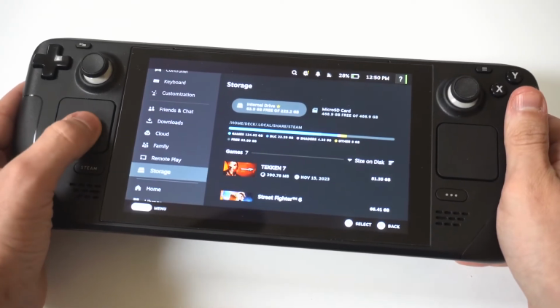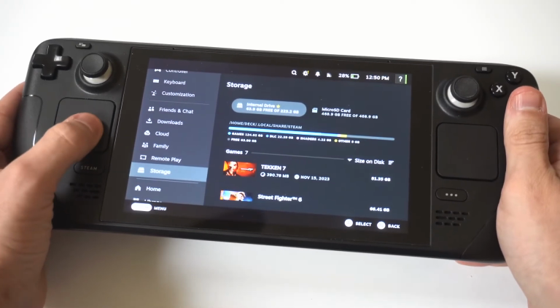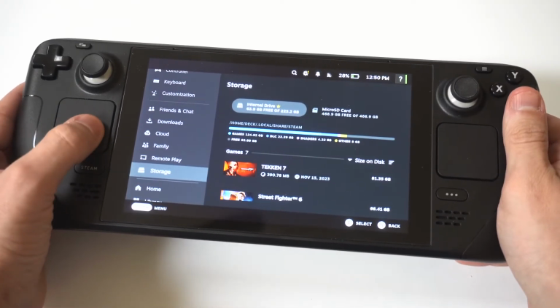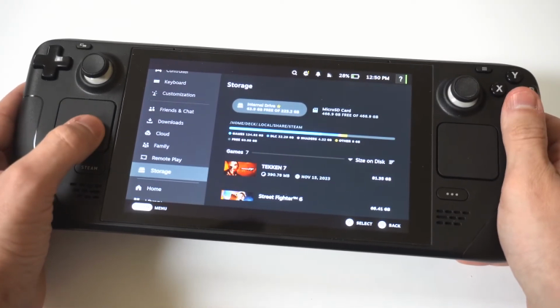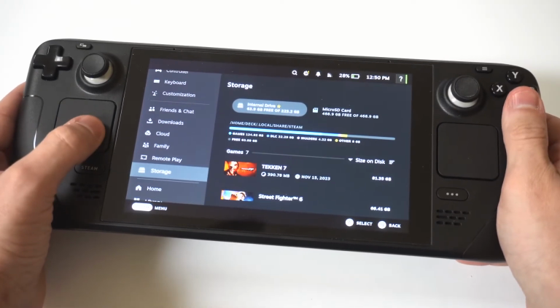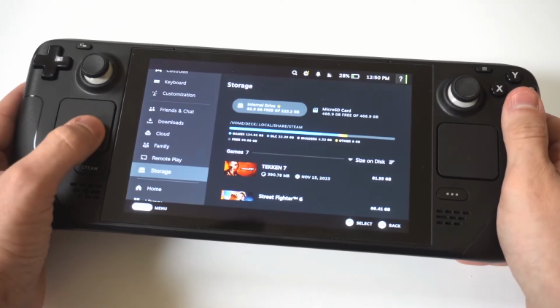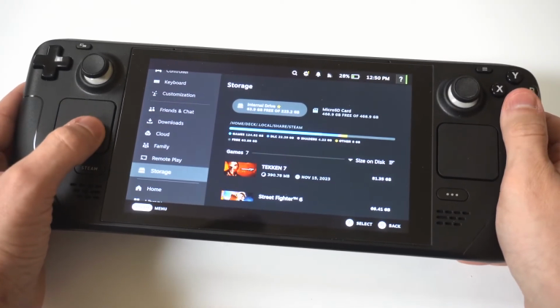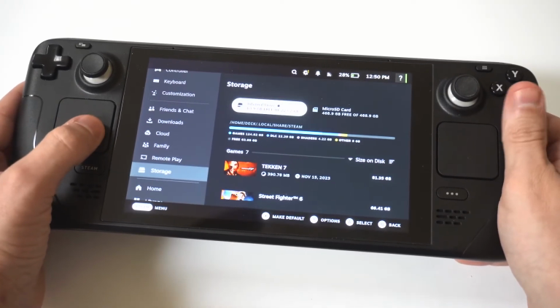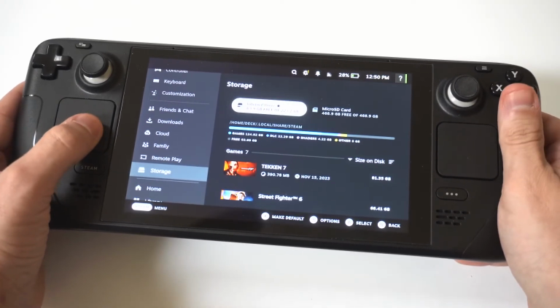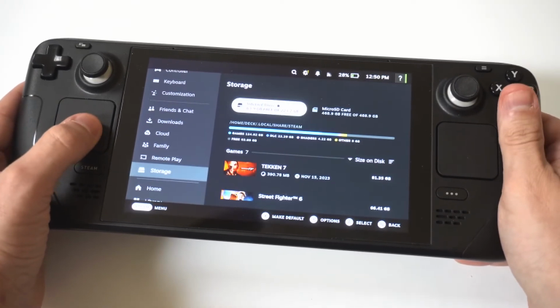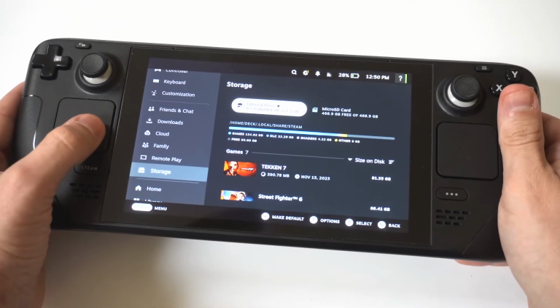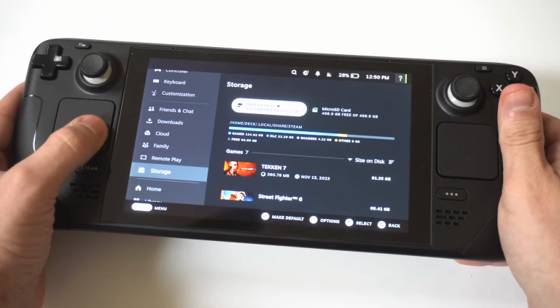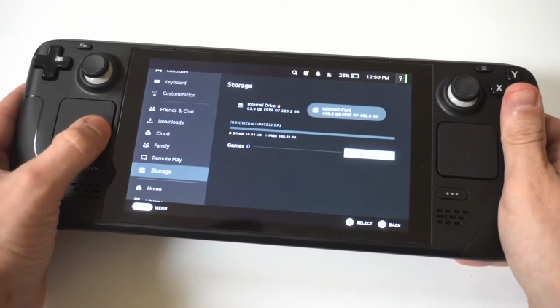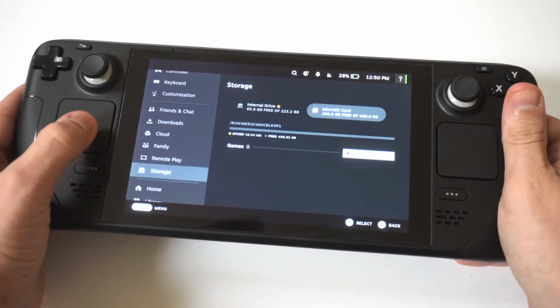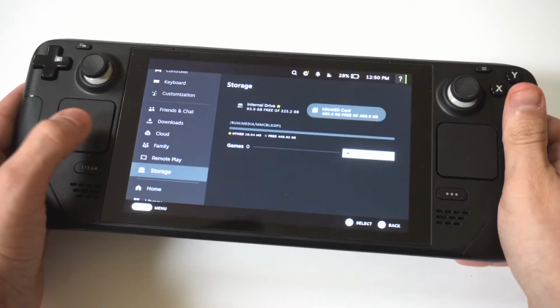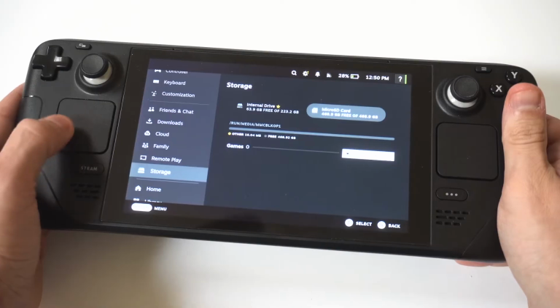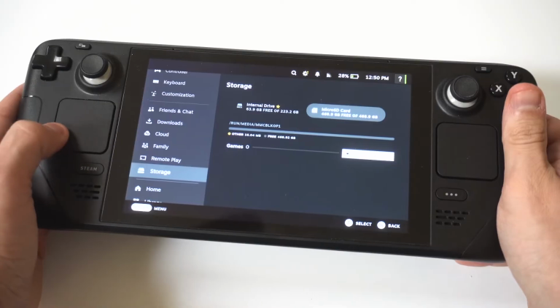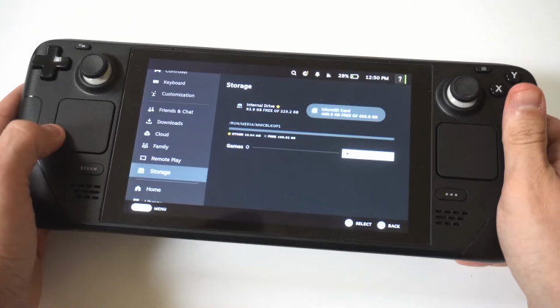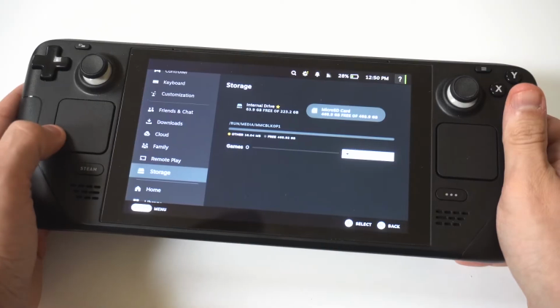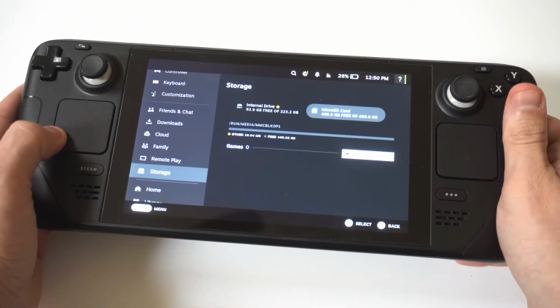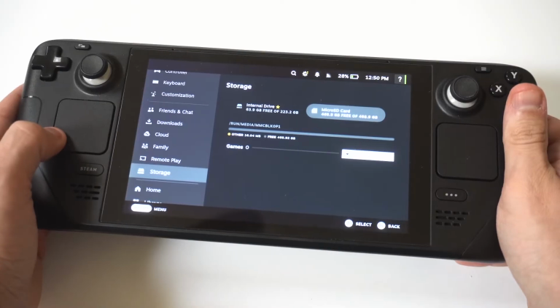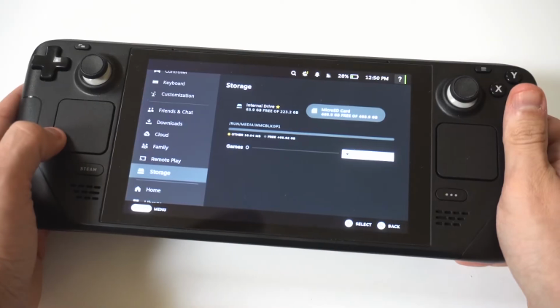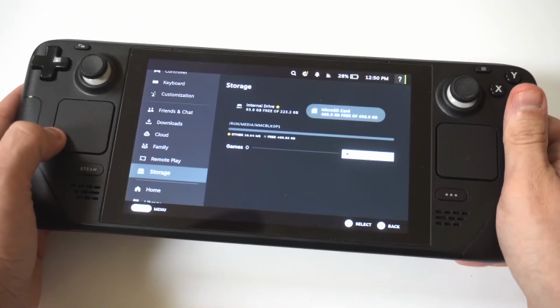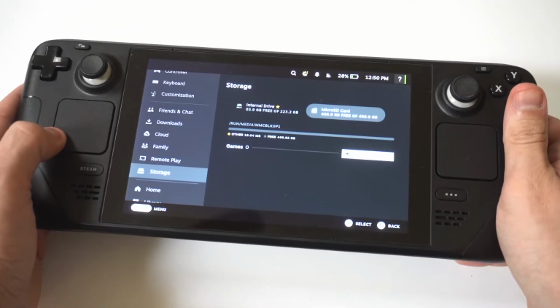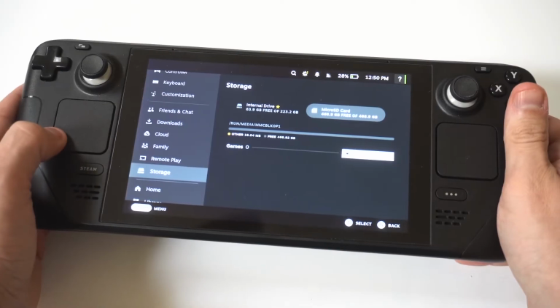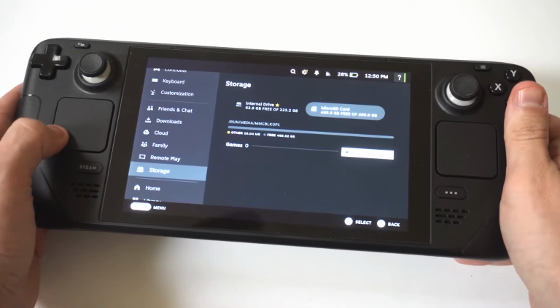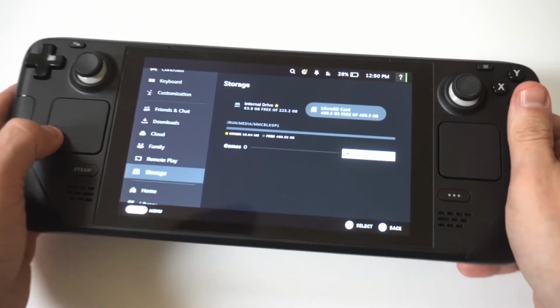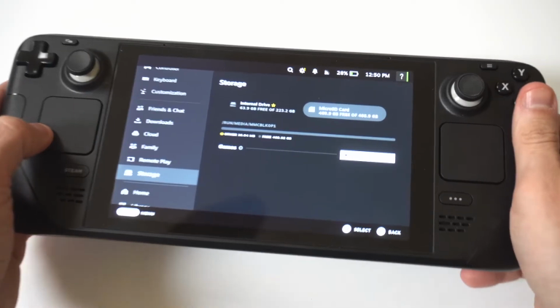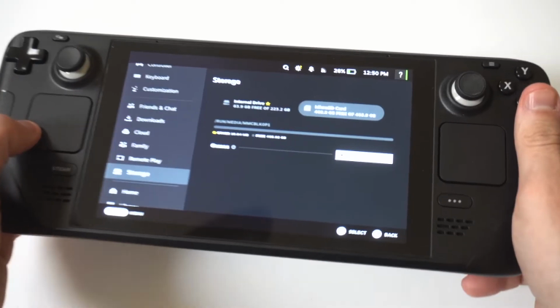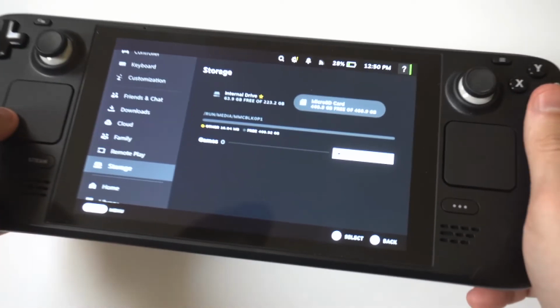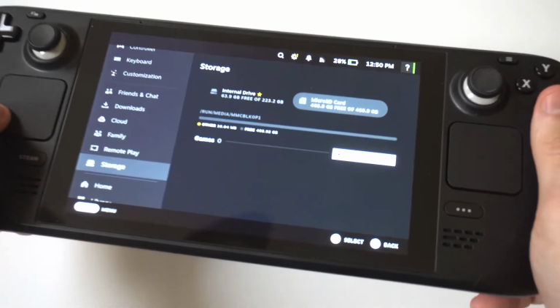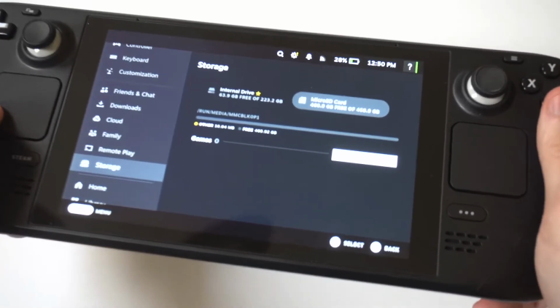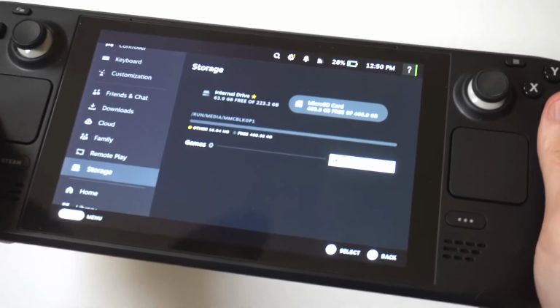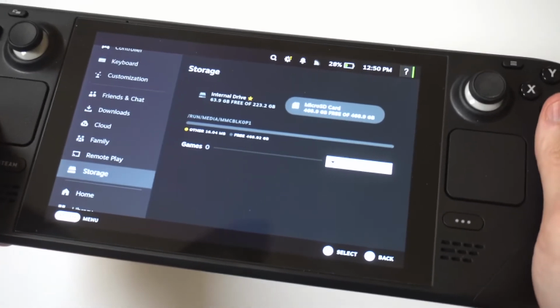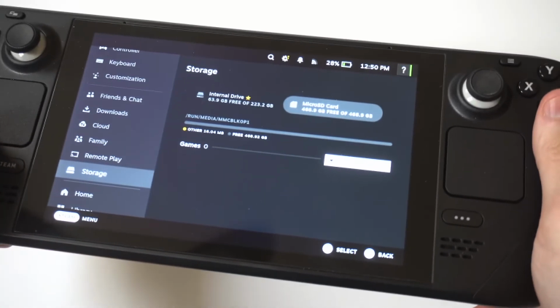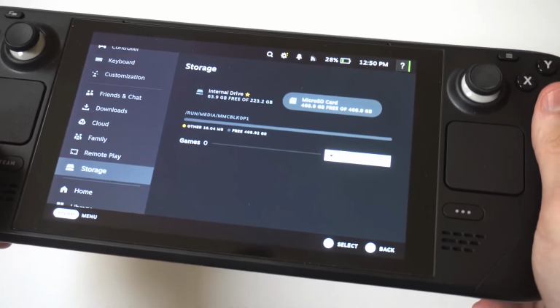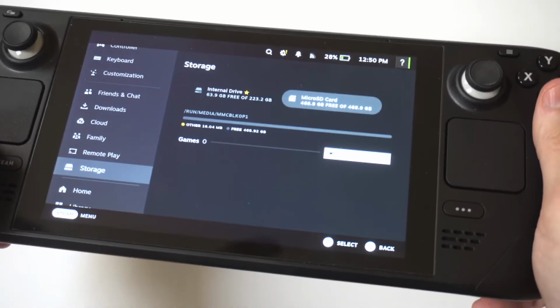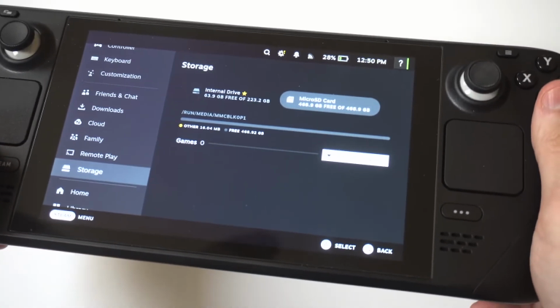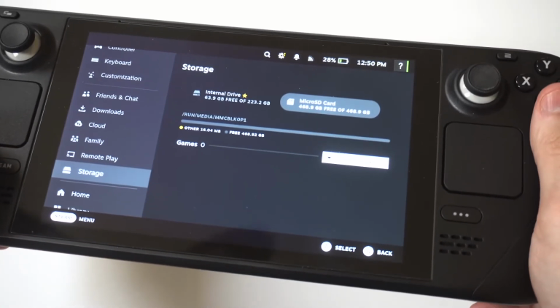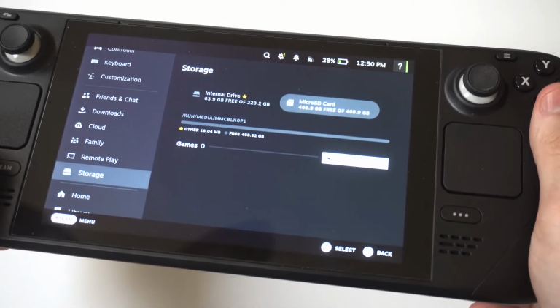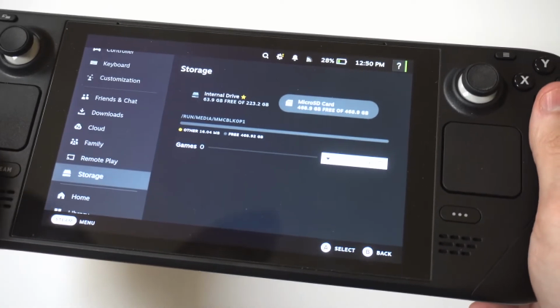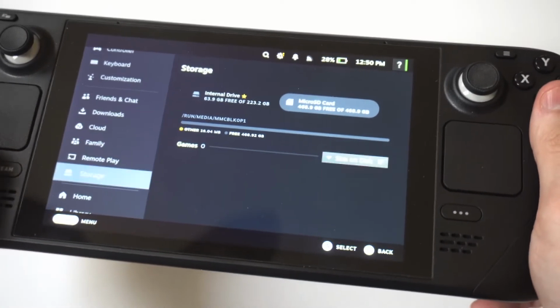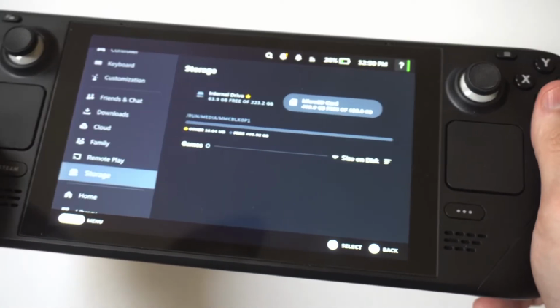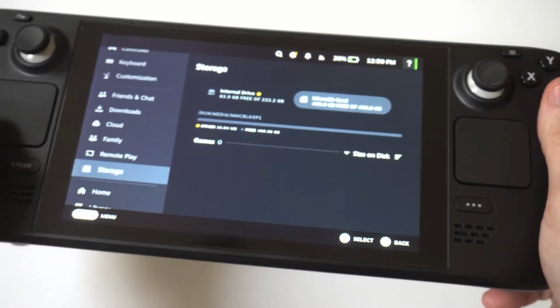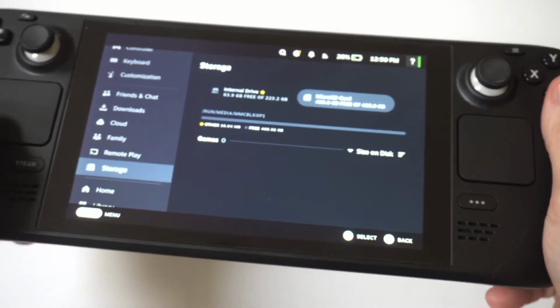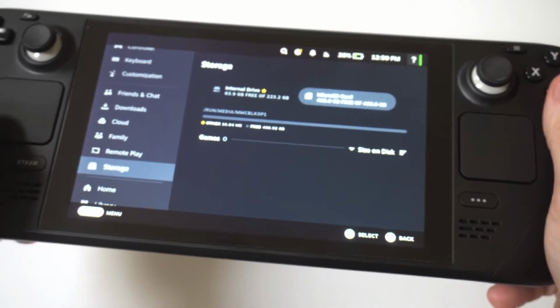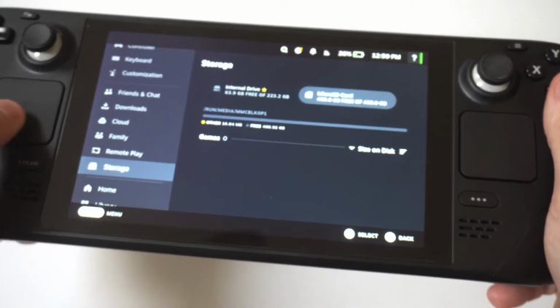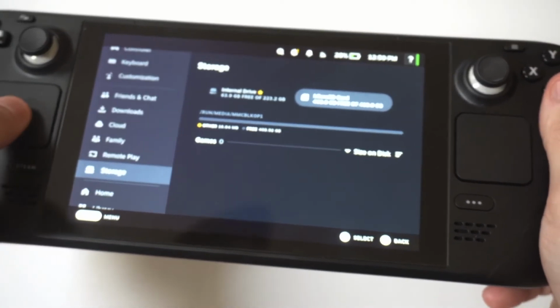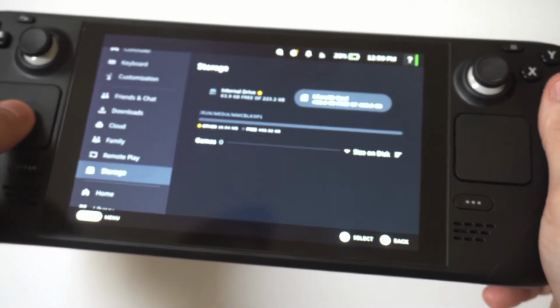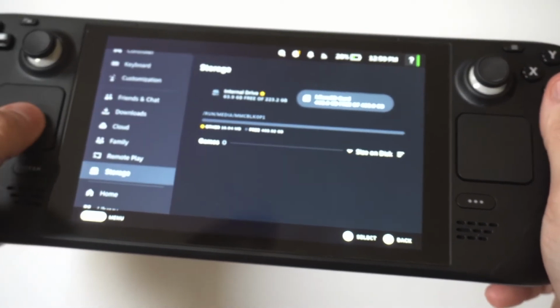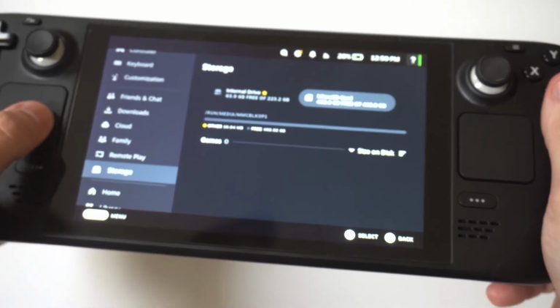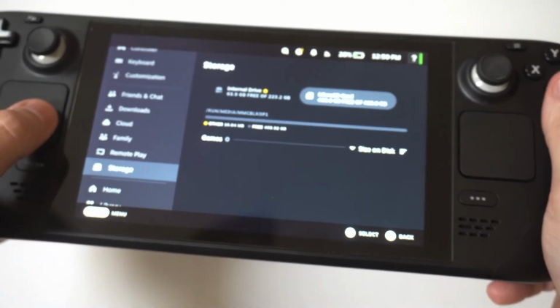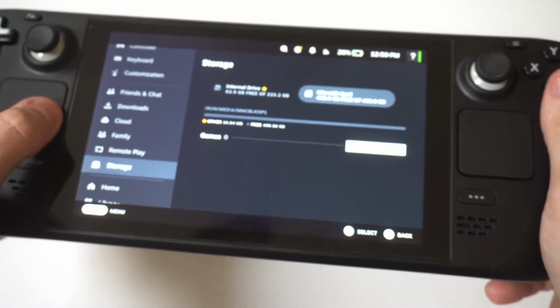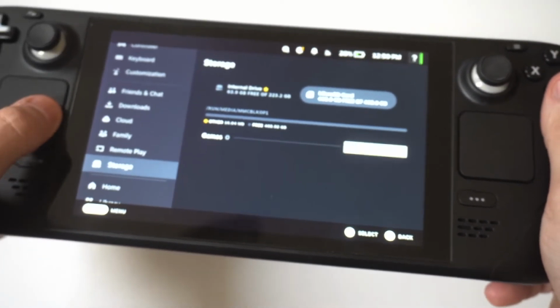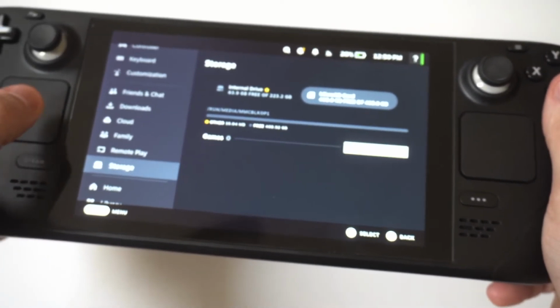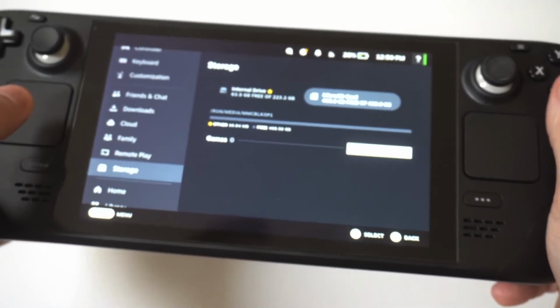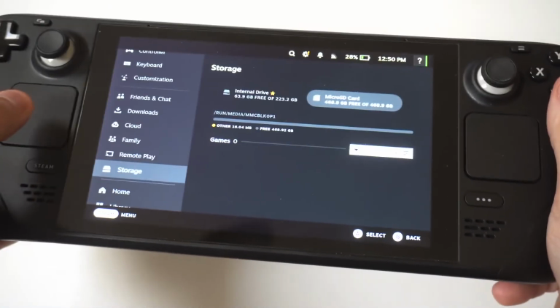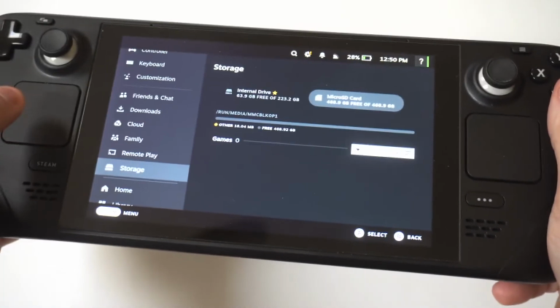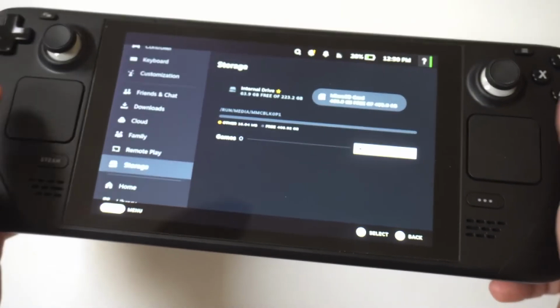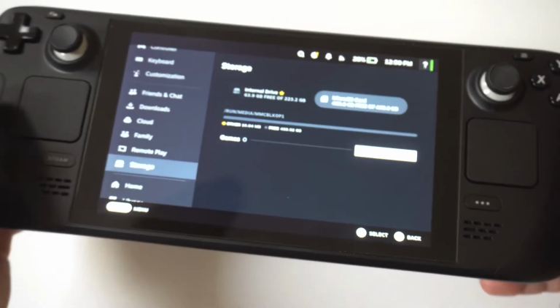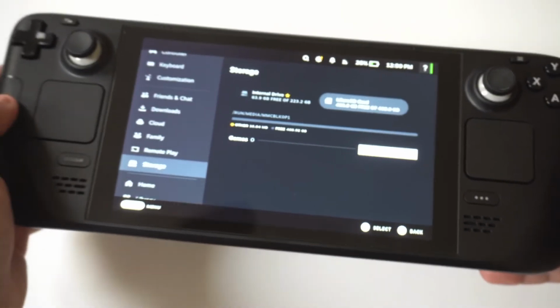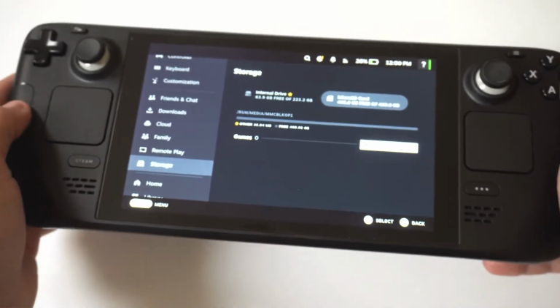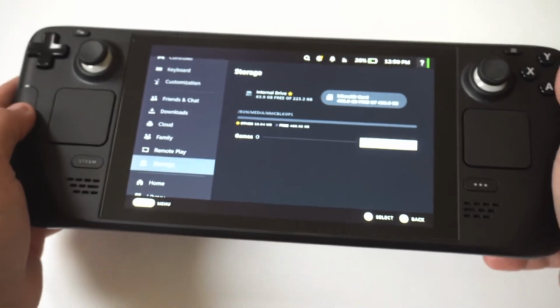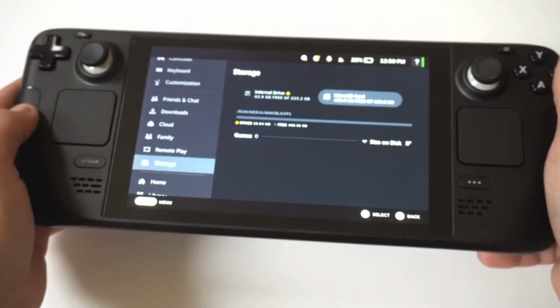There is an option where you can format your SD card, which would be covered in another video. But see if the SD card is what's causing the problem.